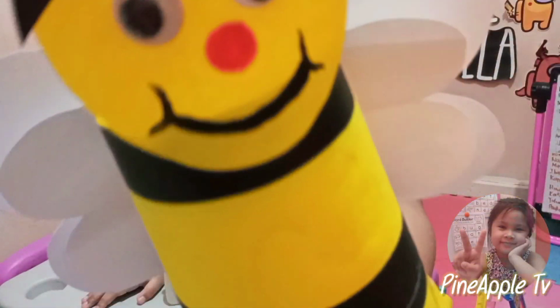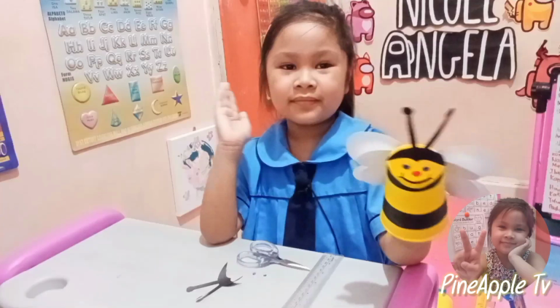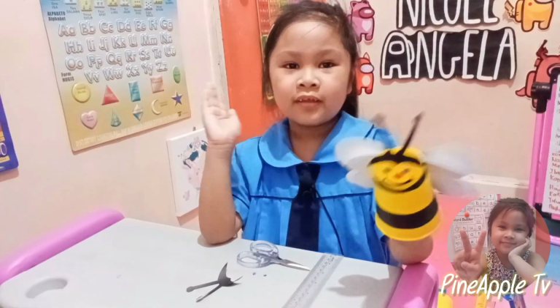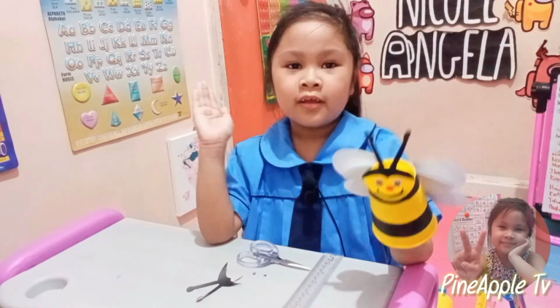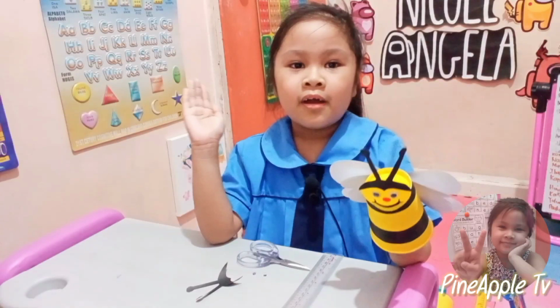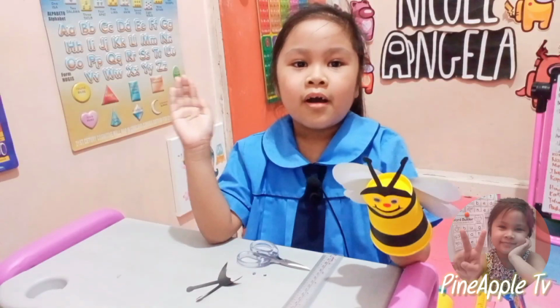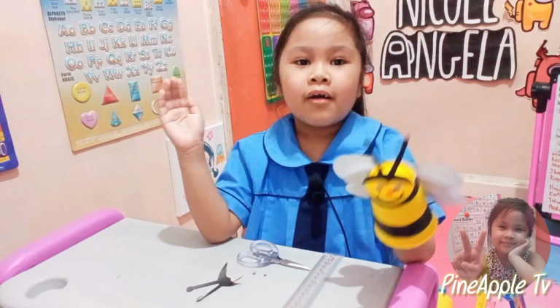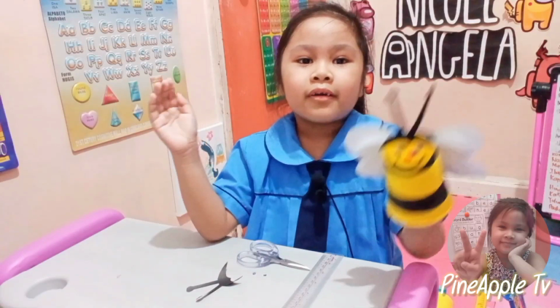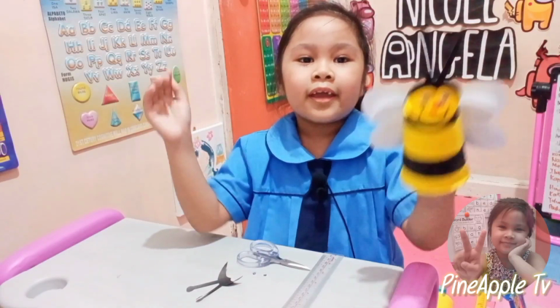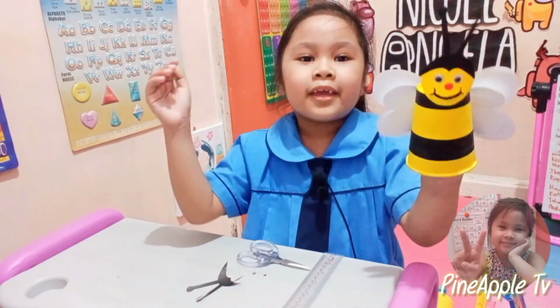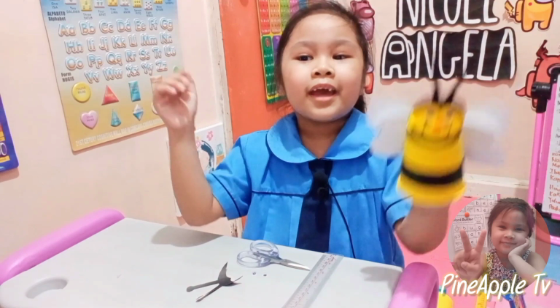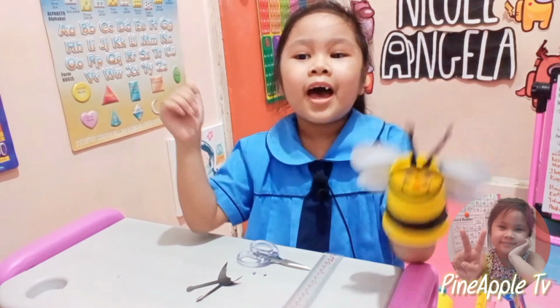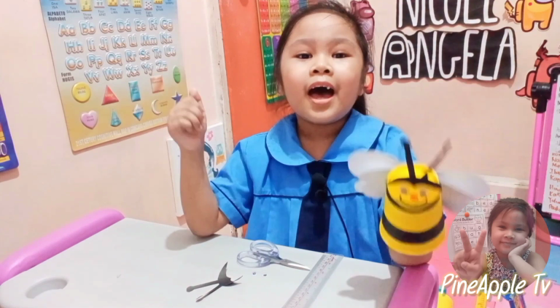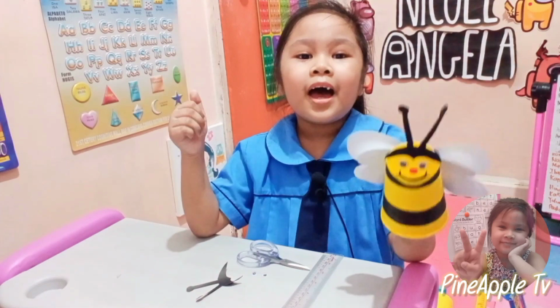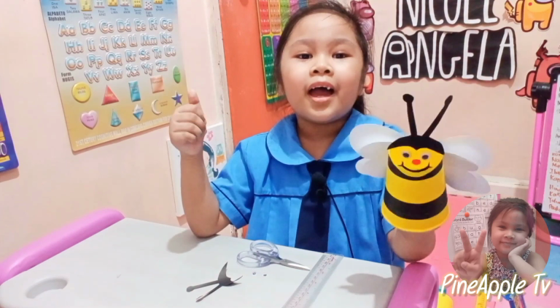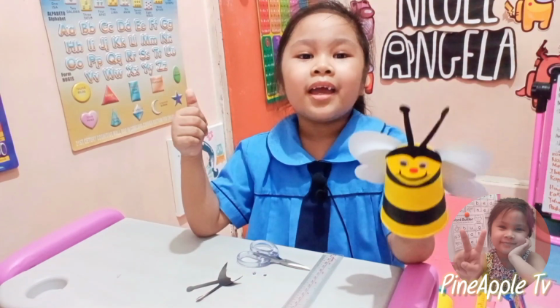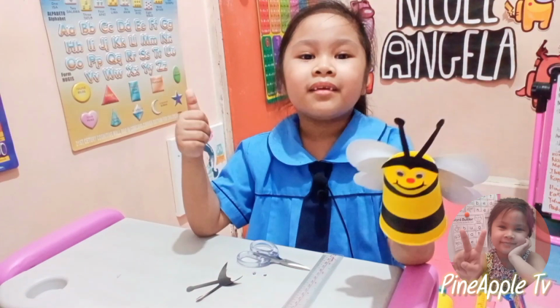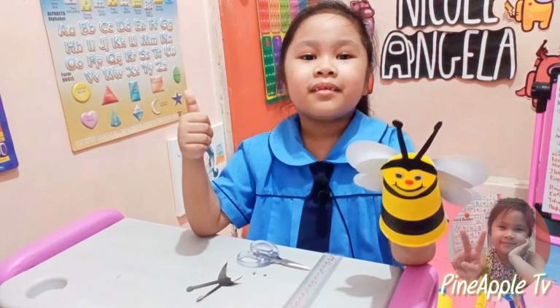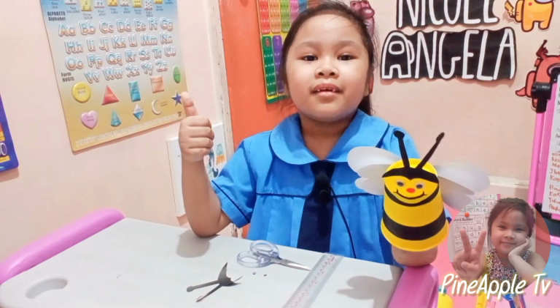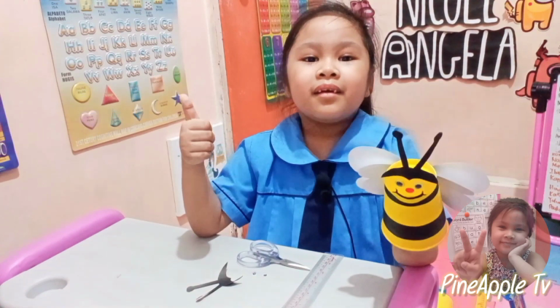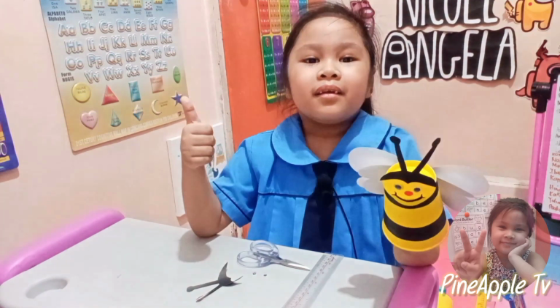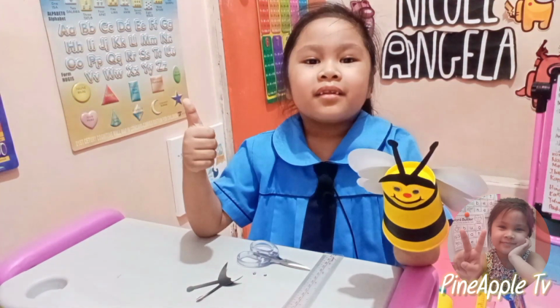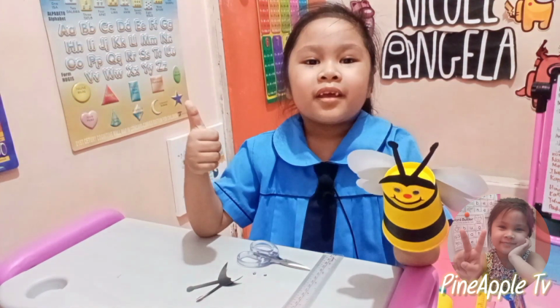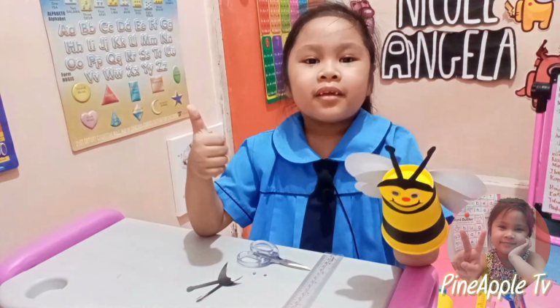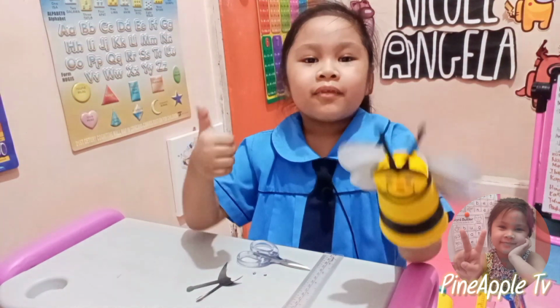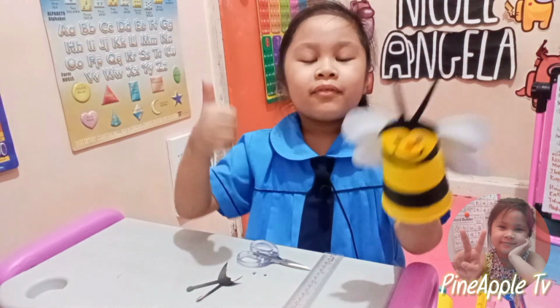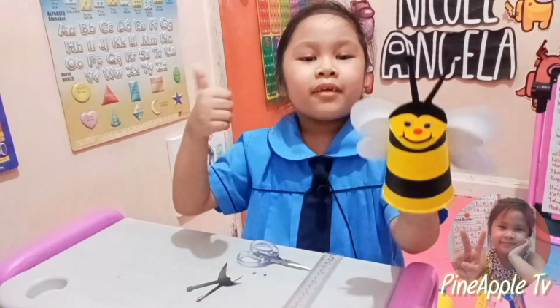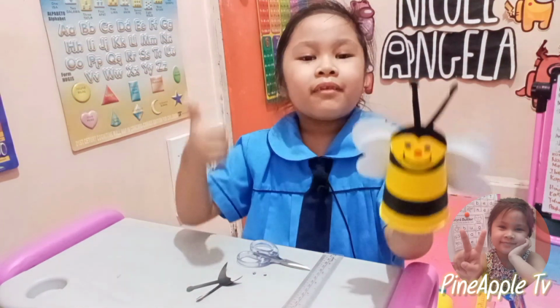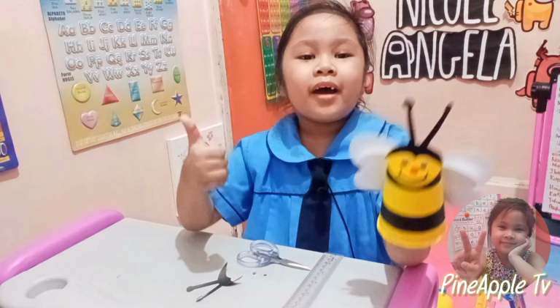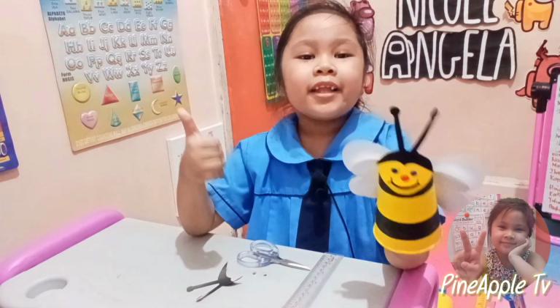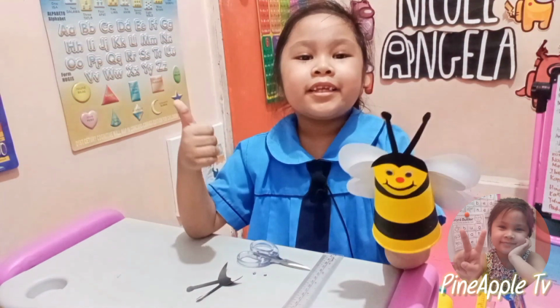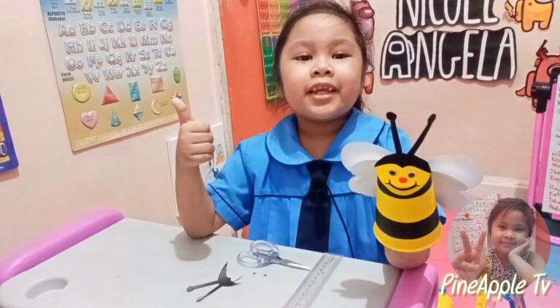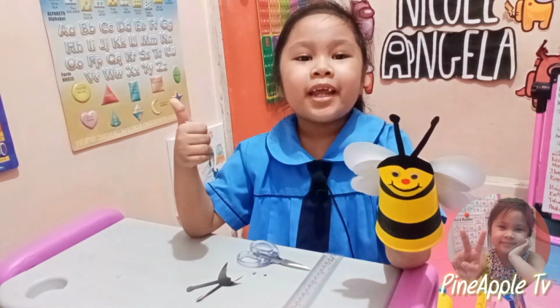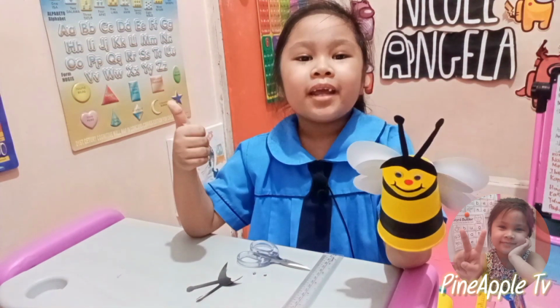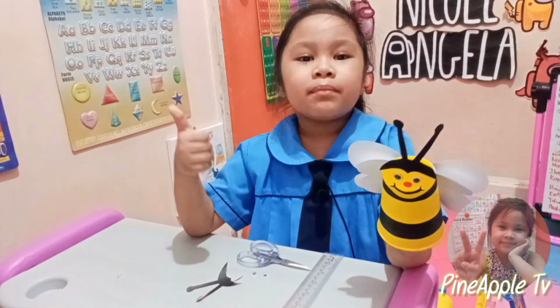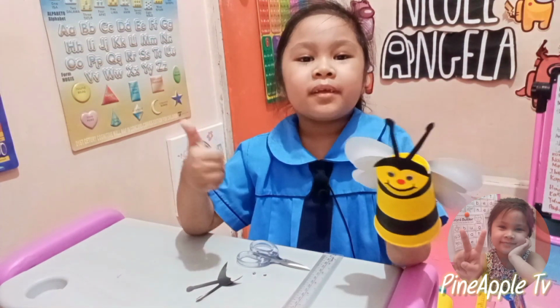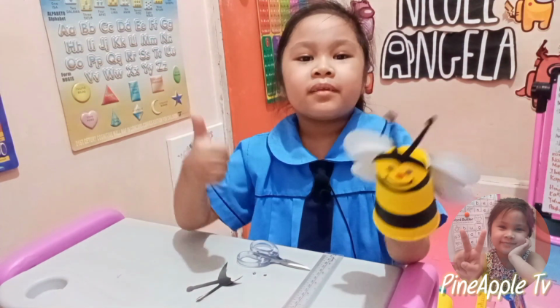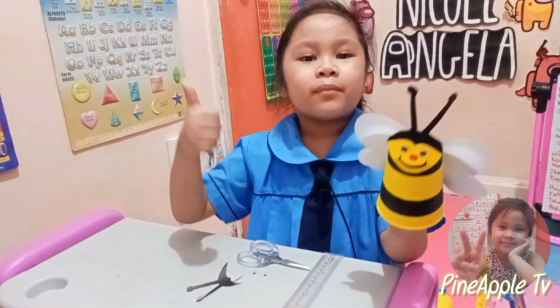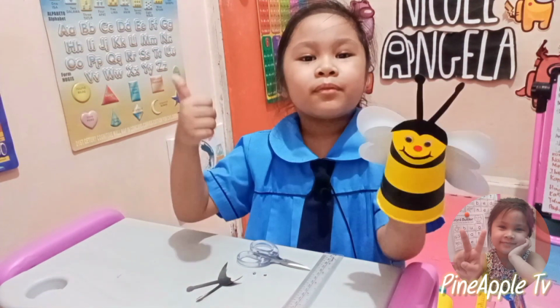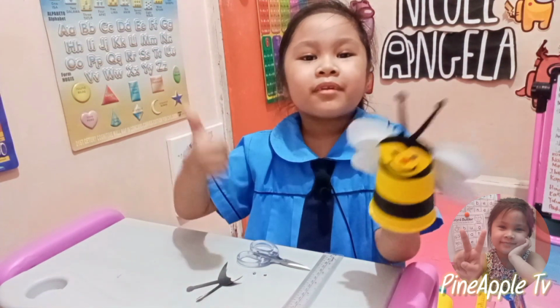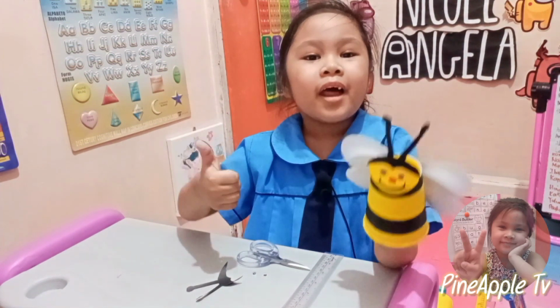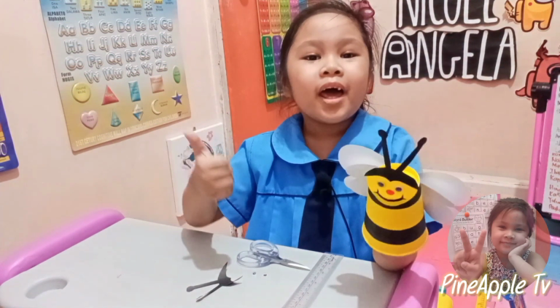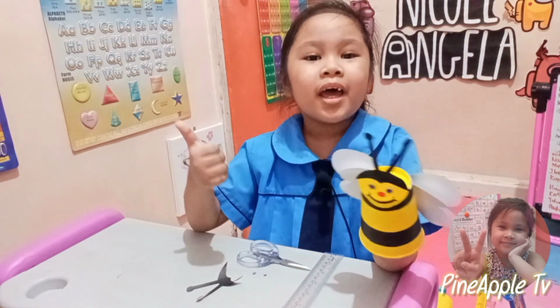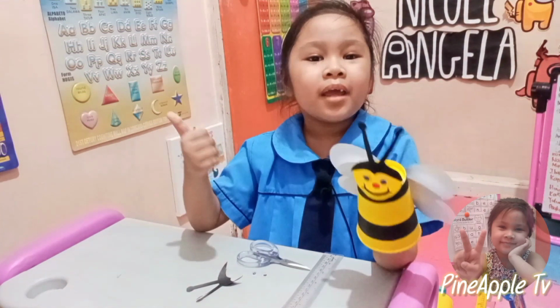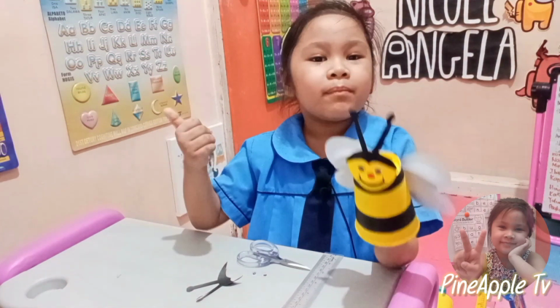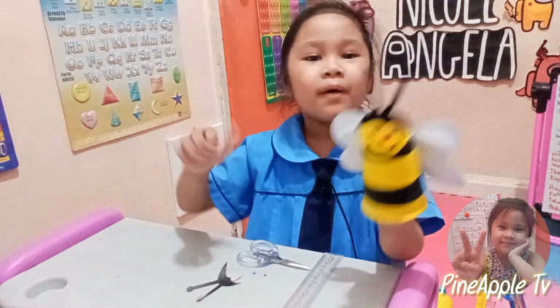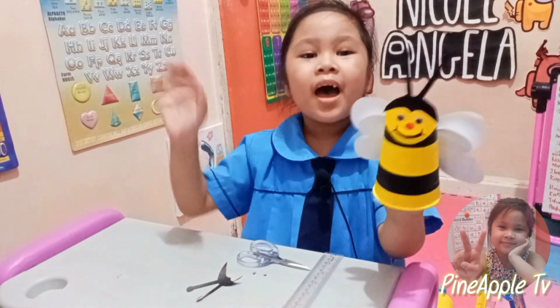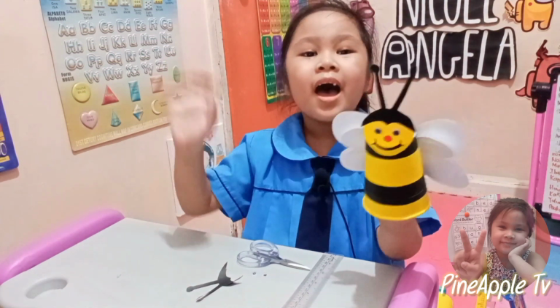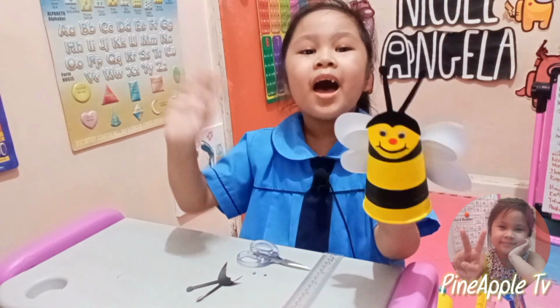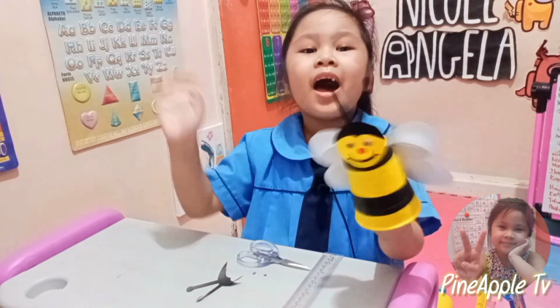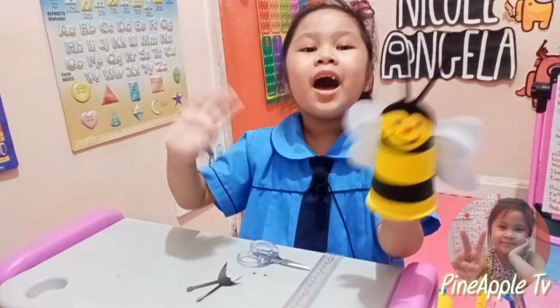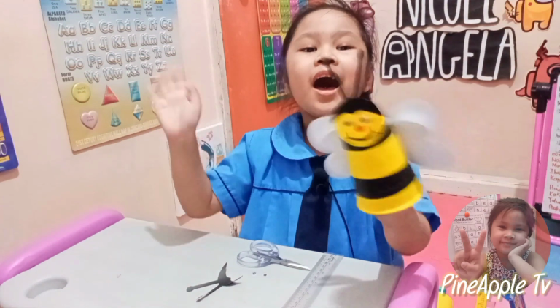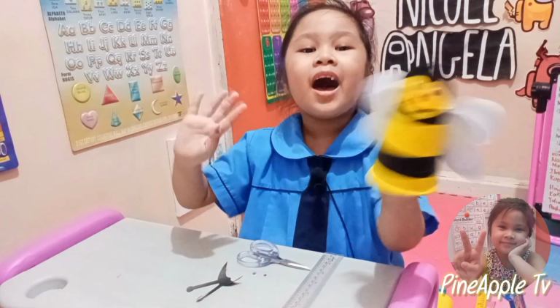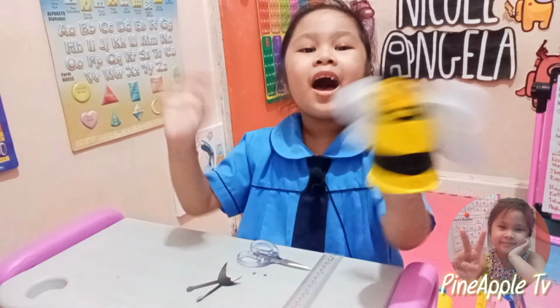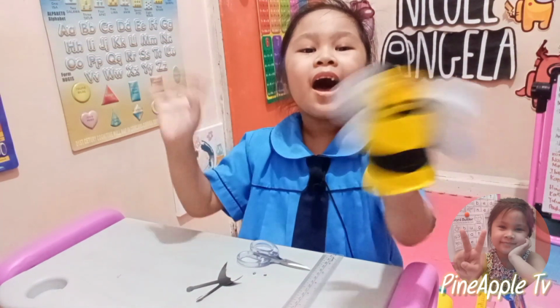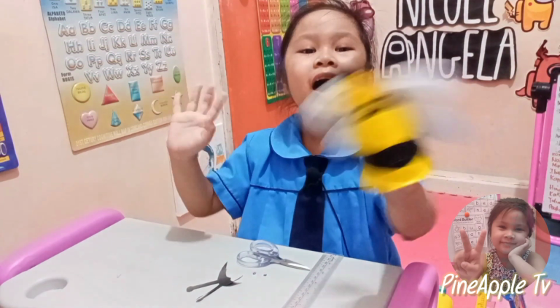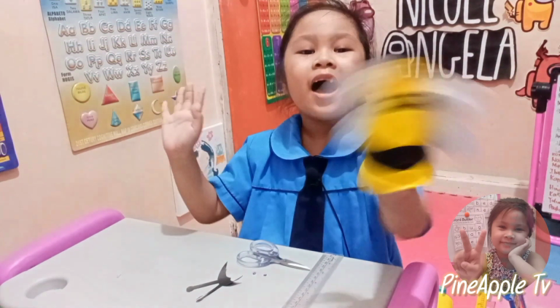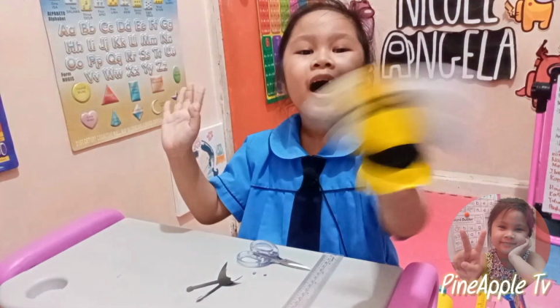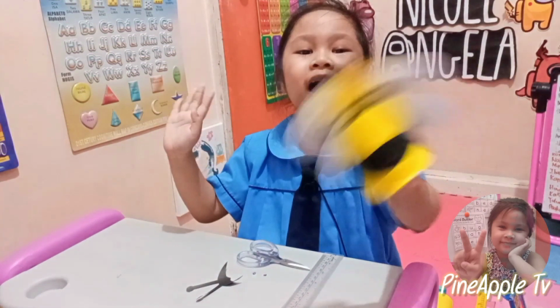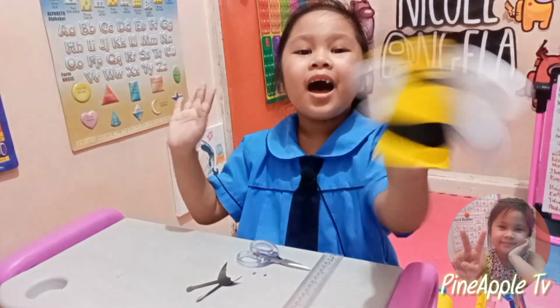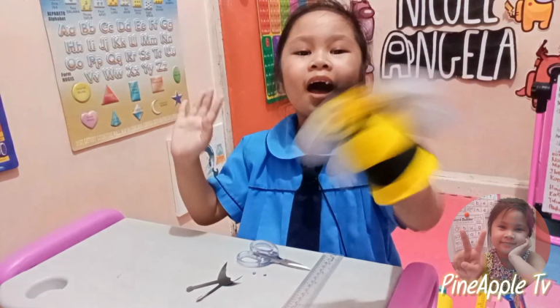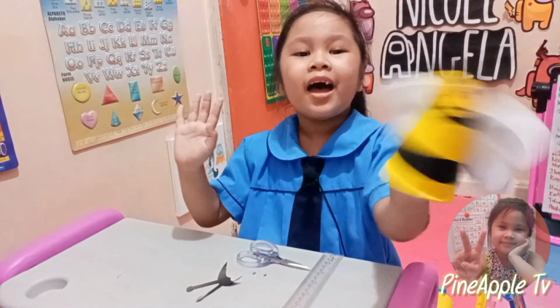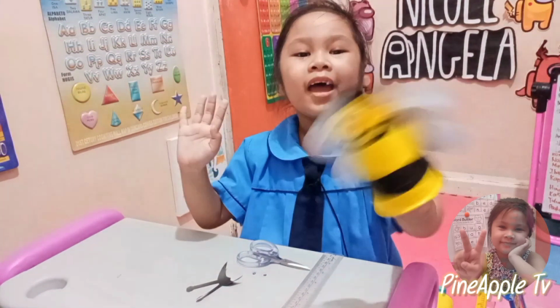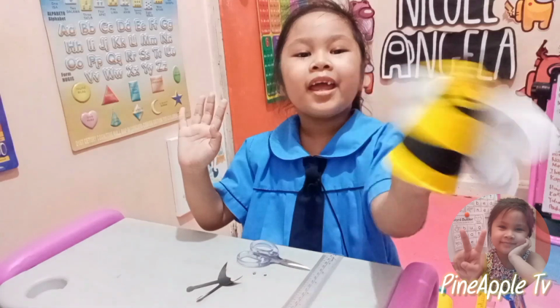Okay guys, thank you for watching. Please subscribe — bye bye!